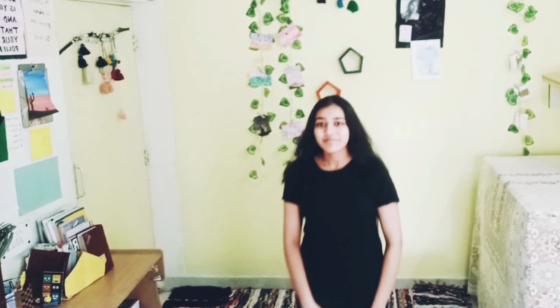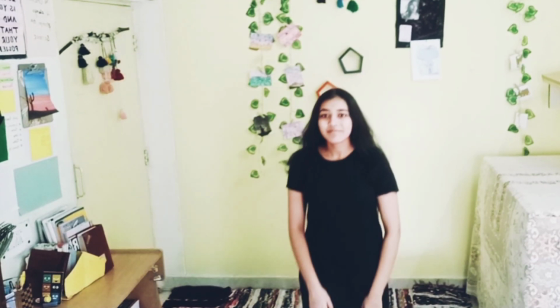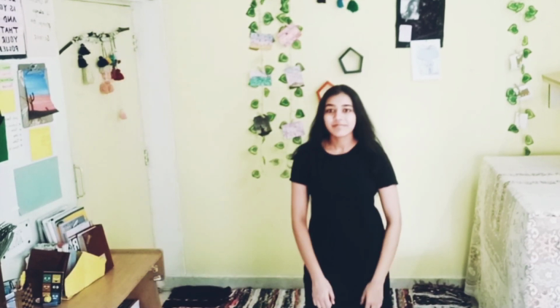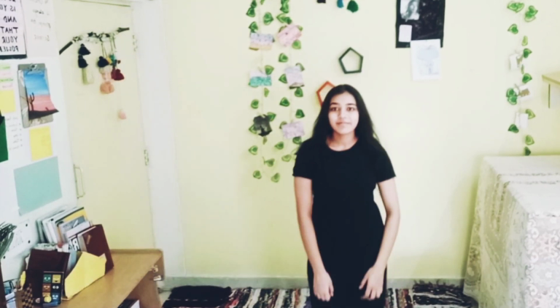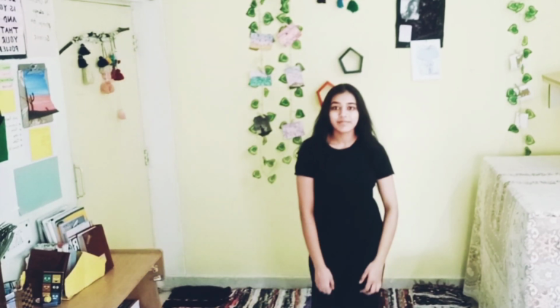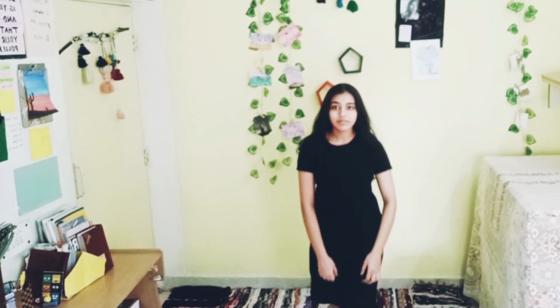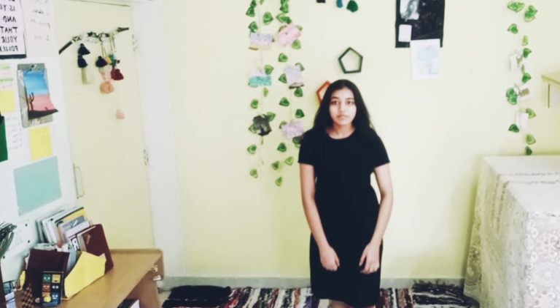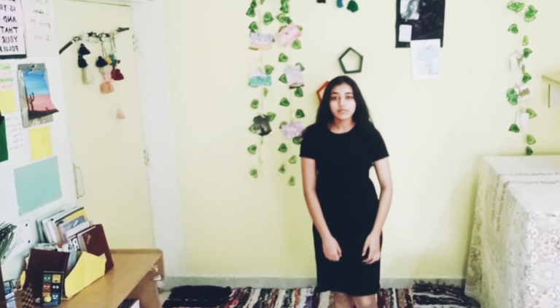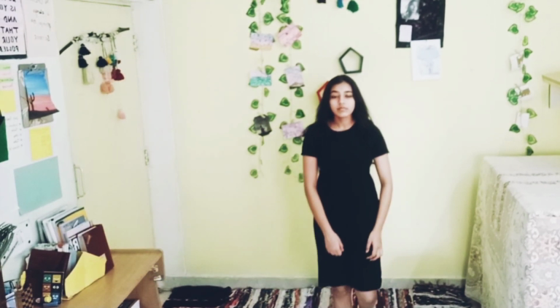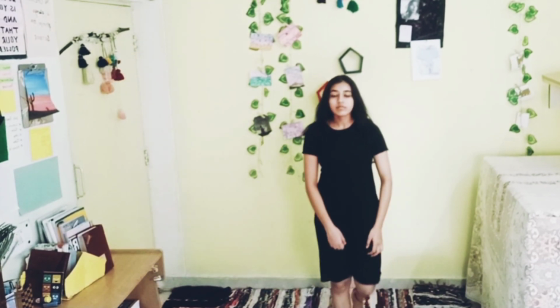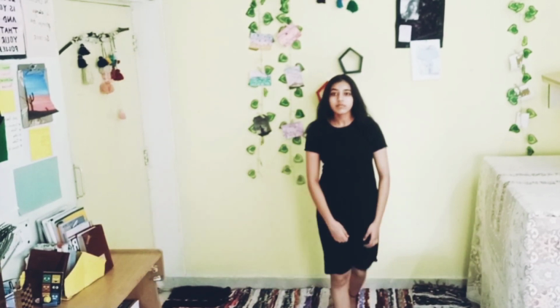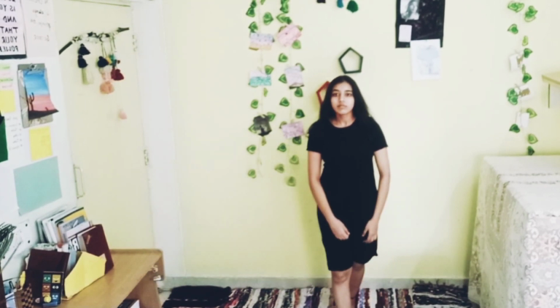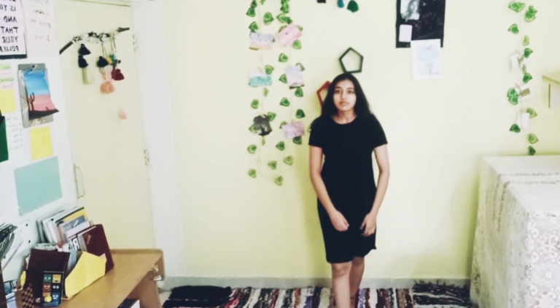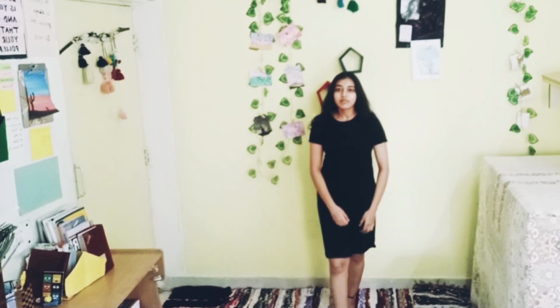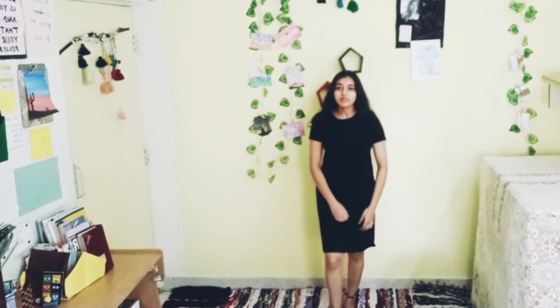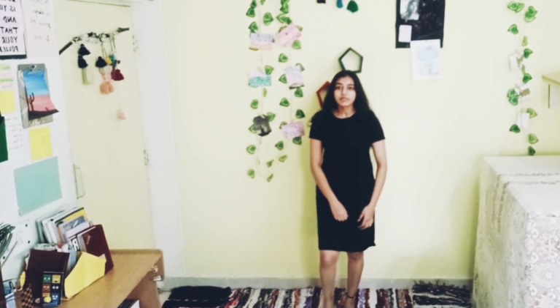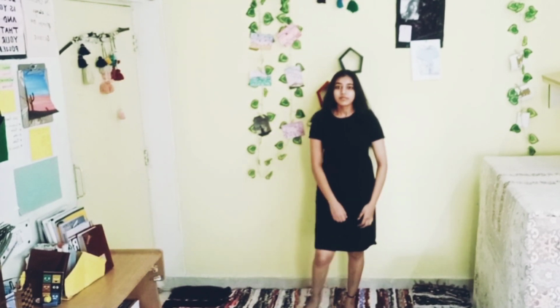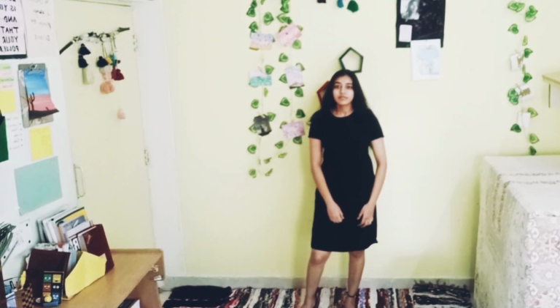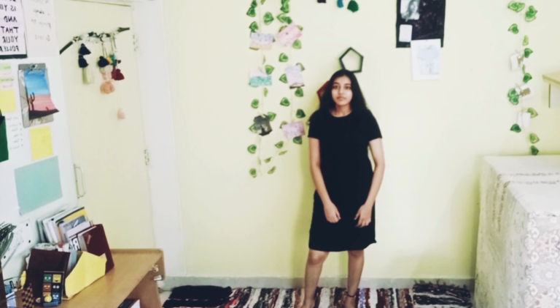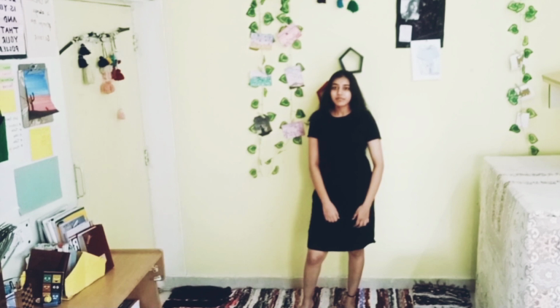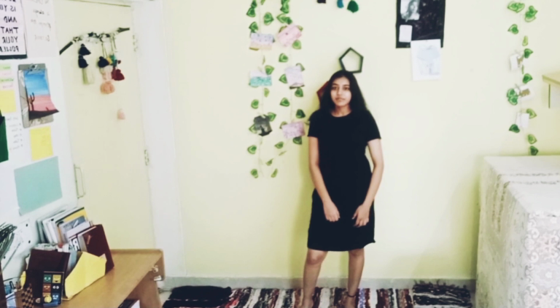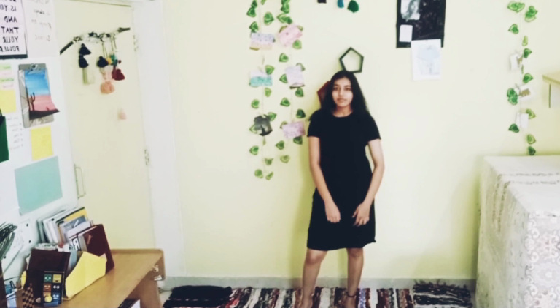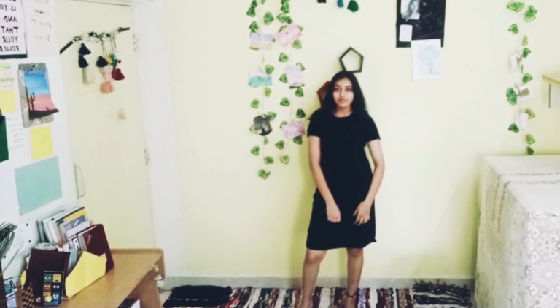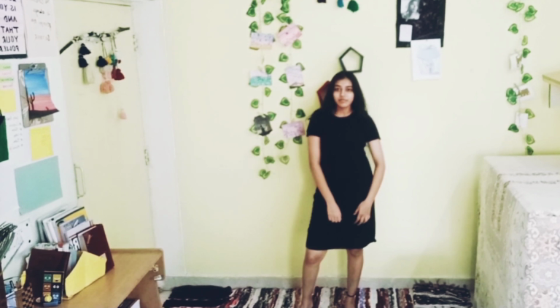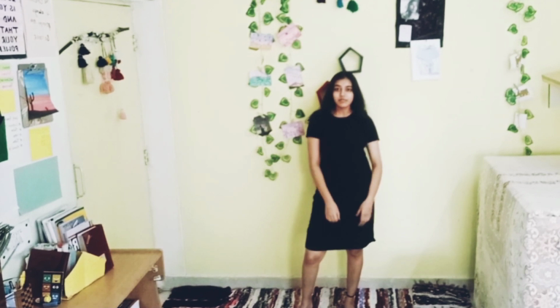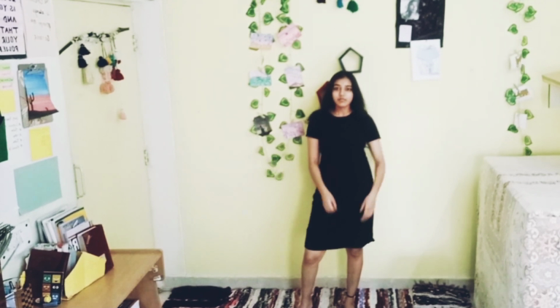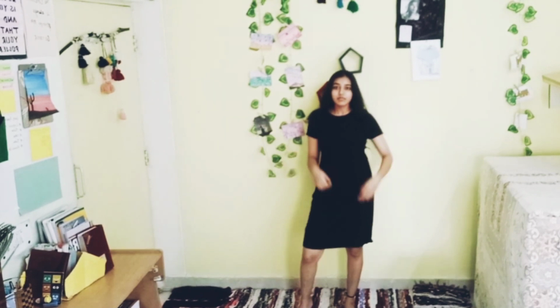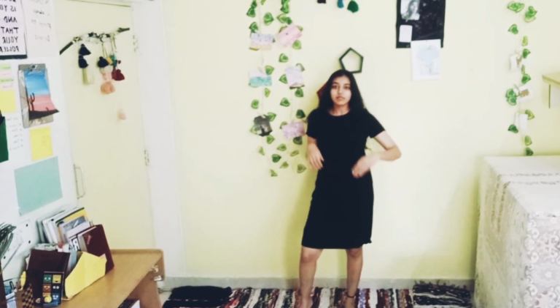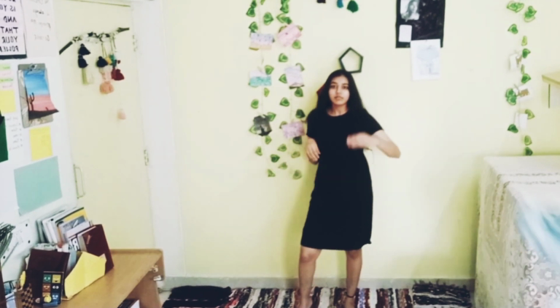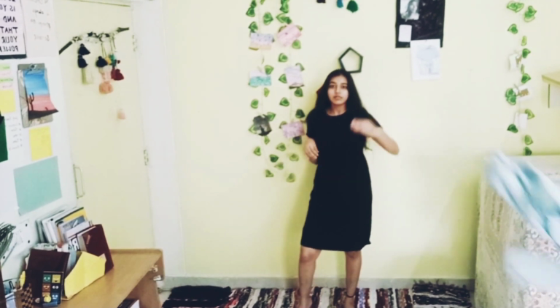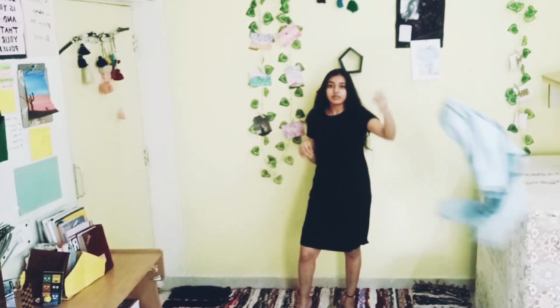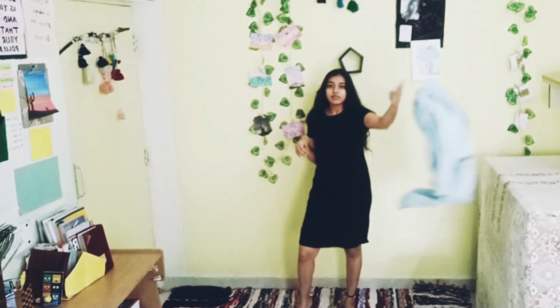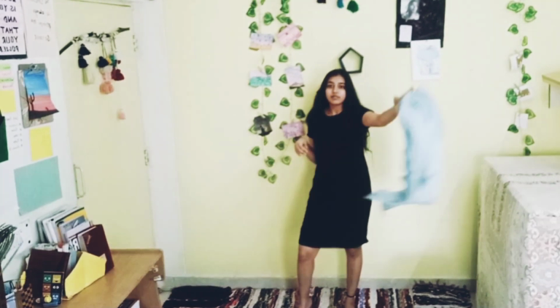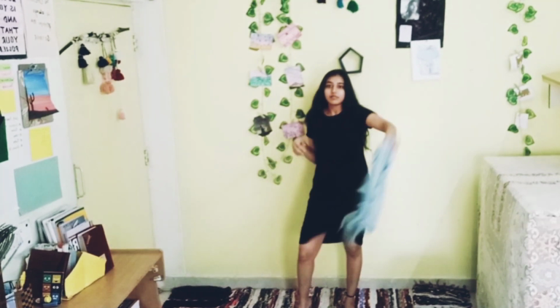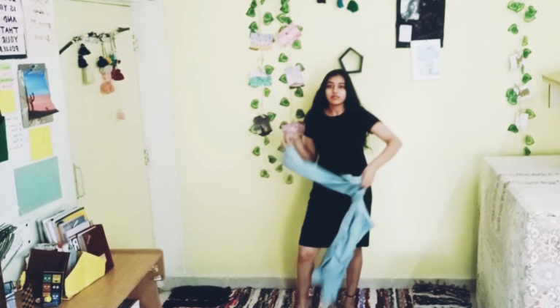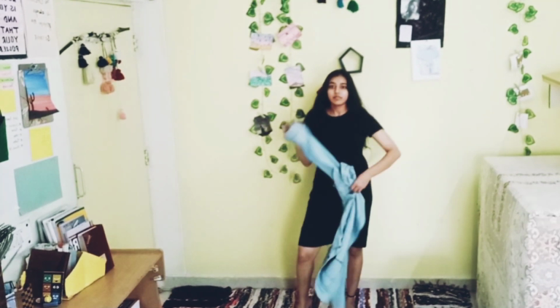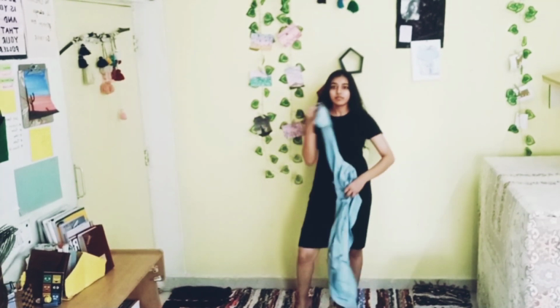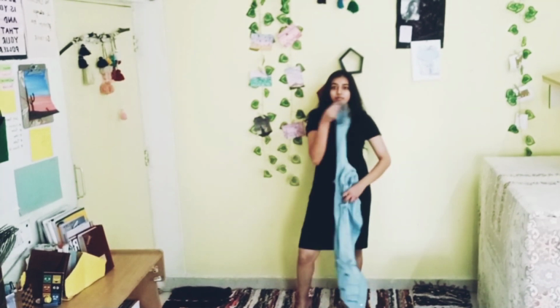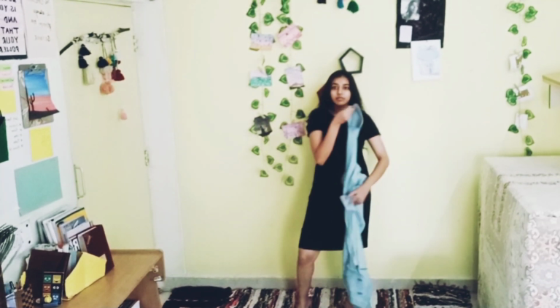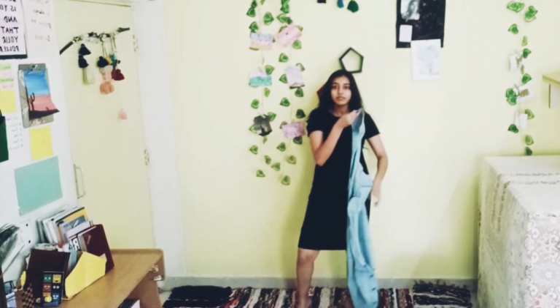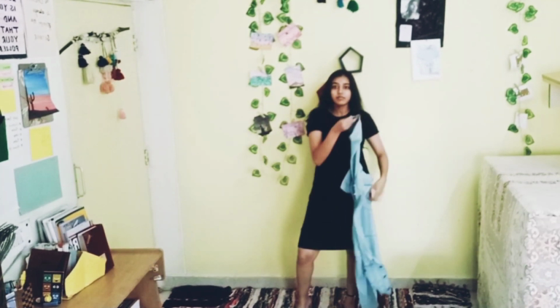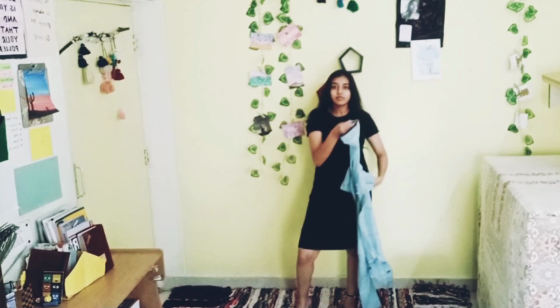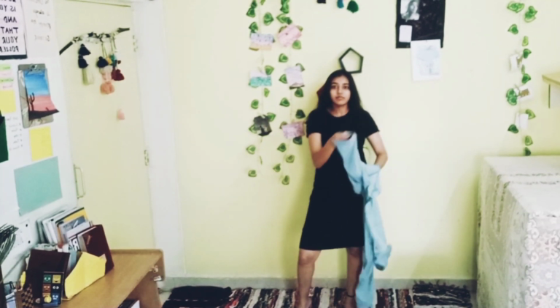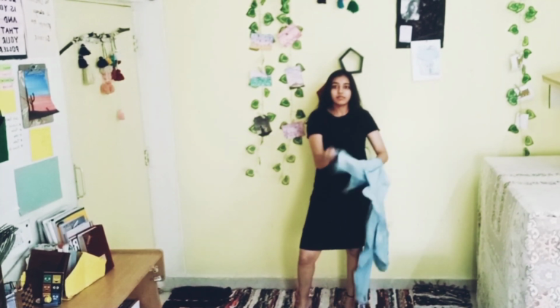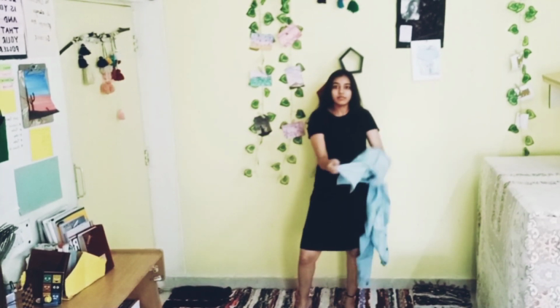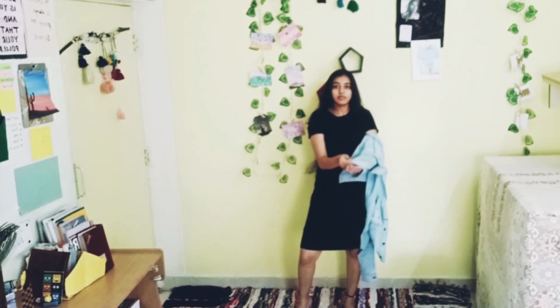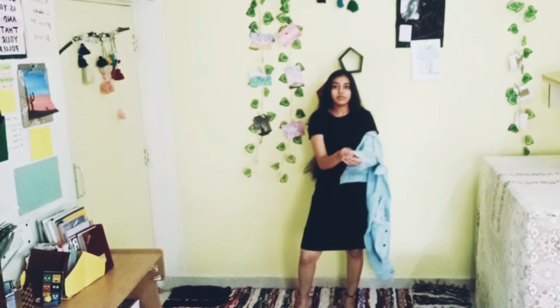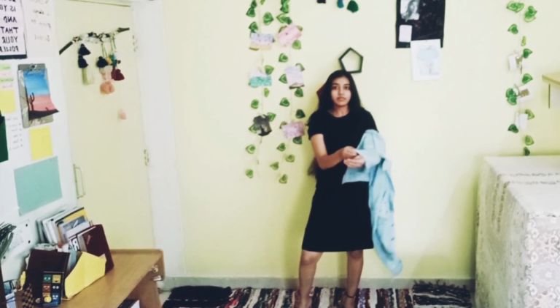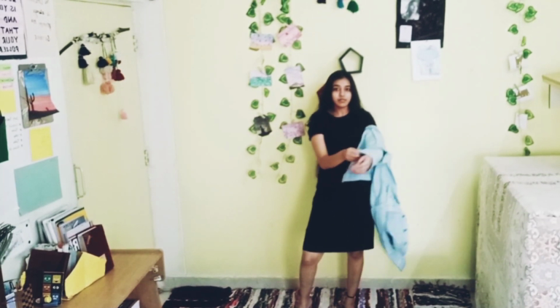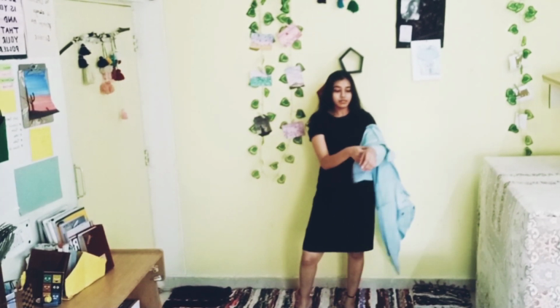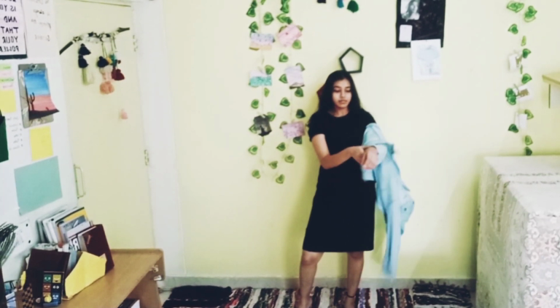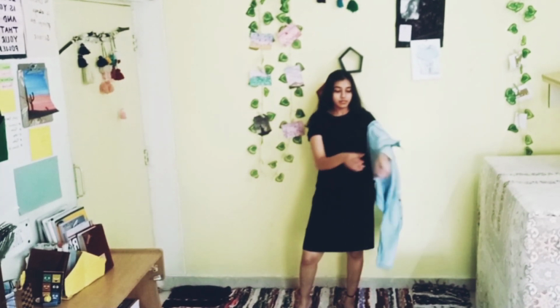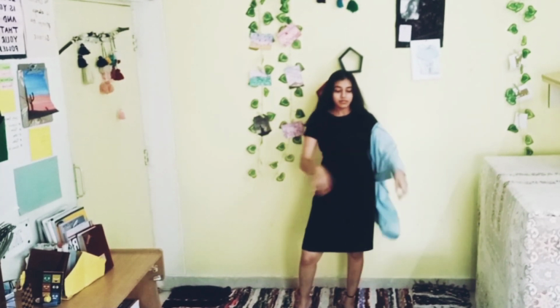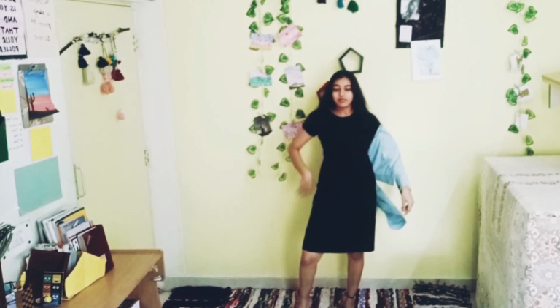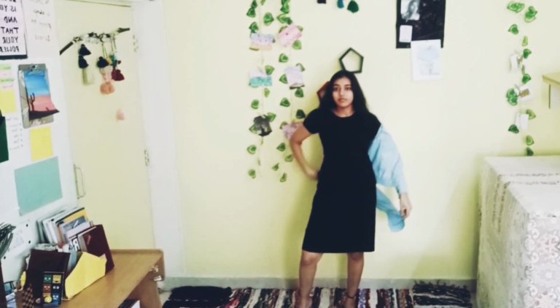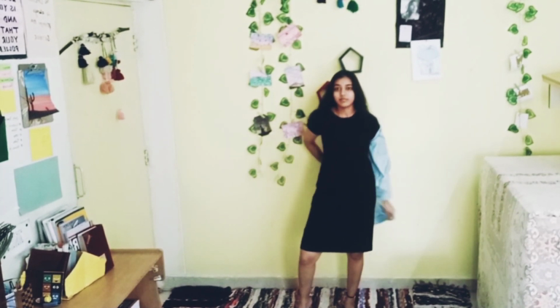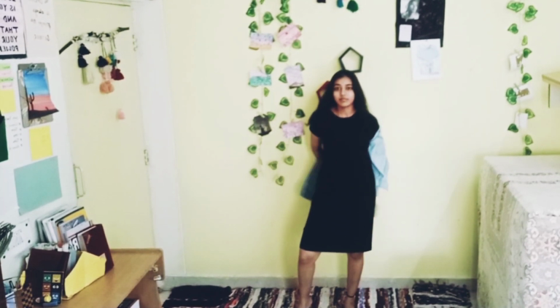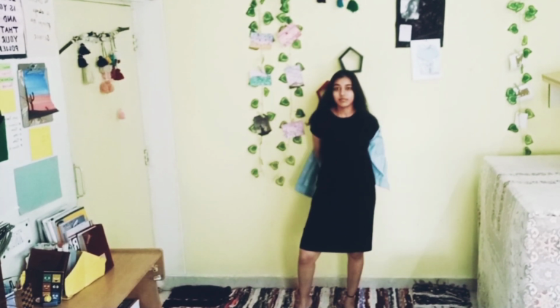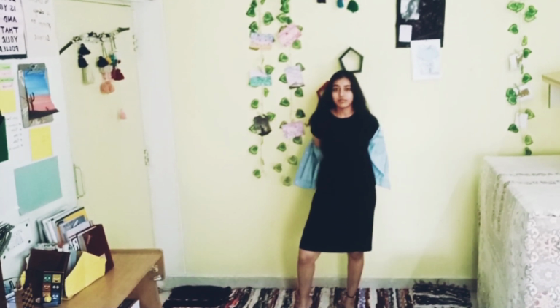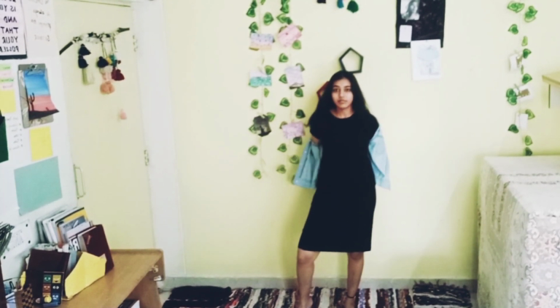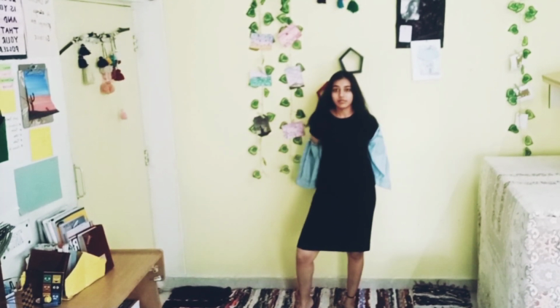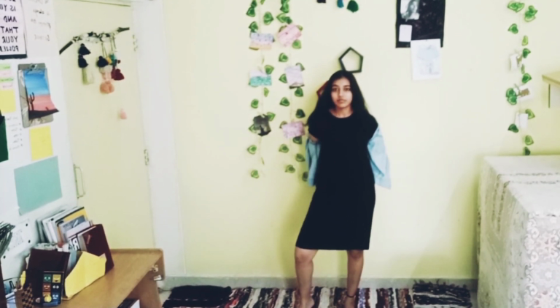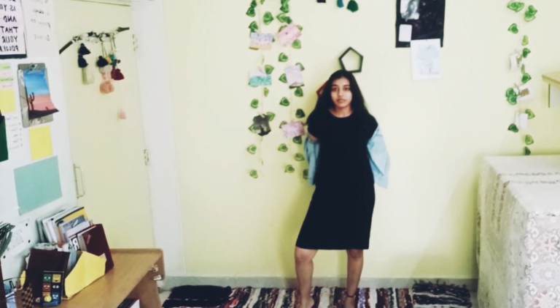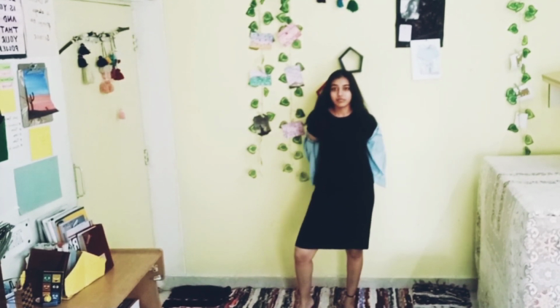This outfit is very simple — you just need to style your black dress with a blue denim jacket and white sneakers.